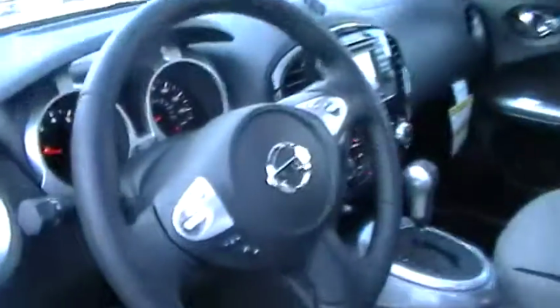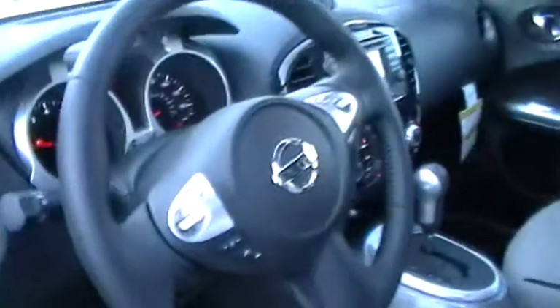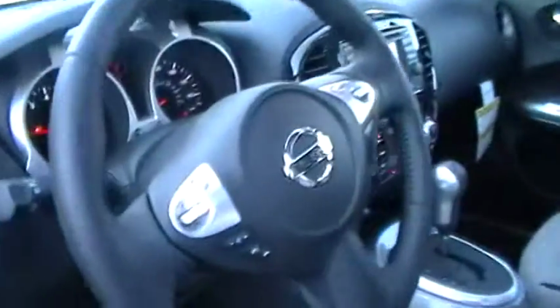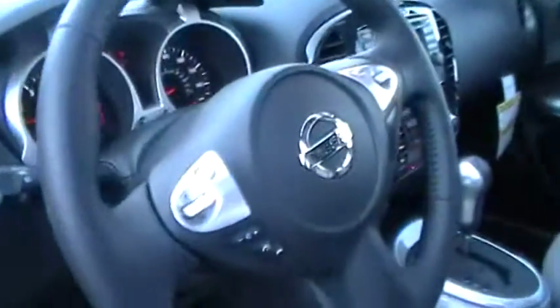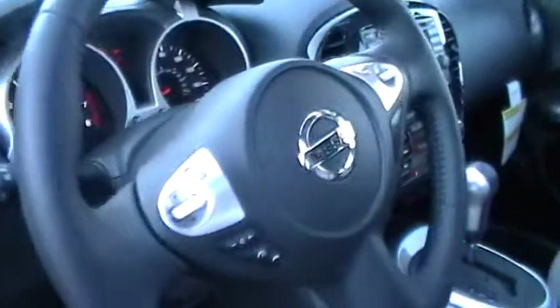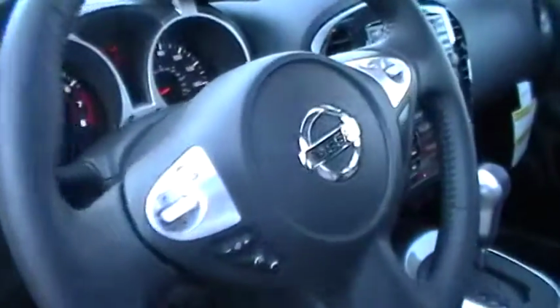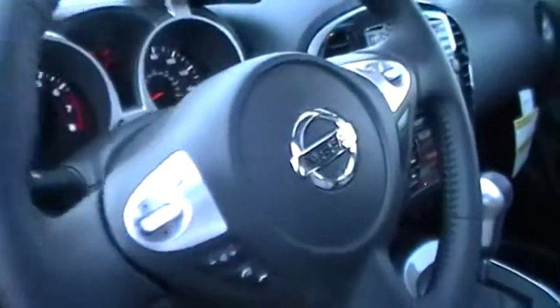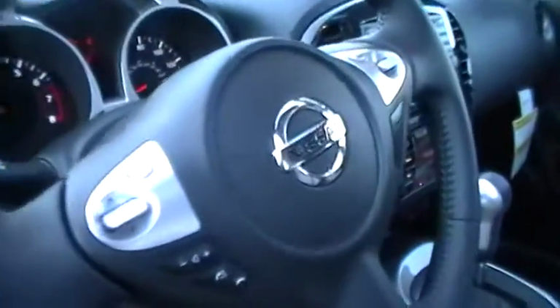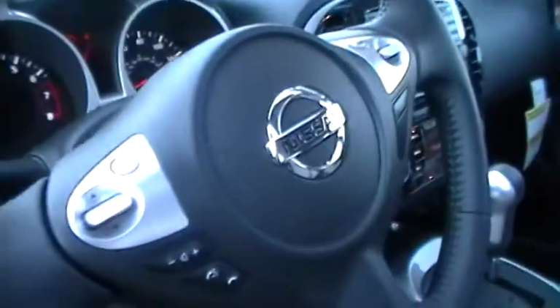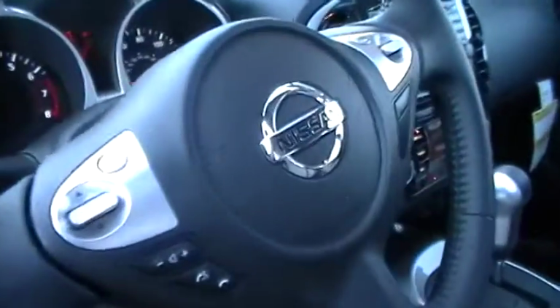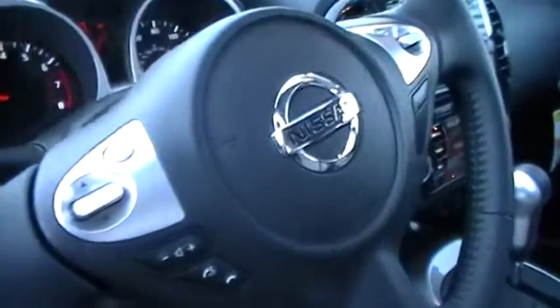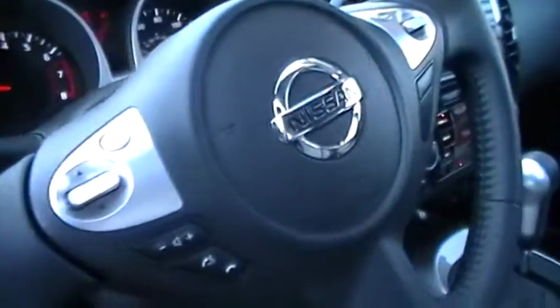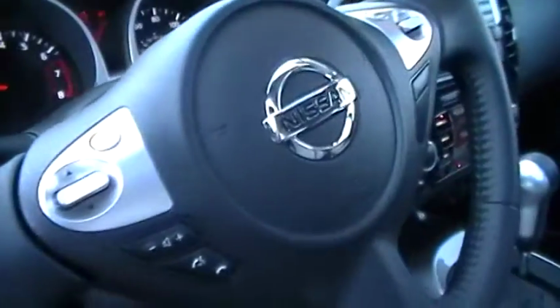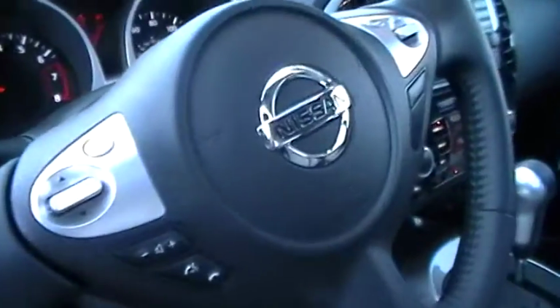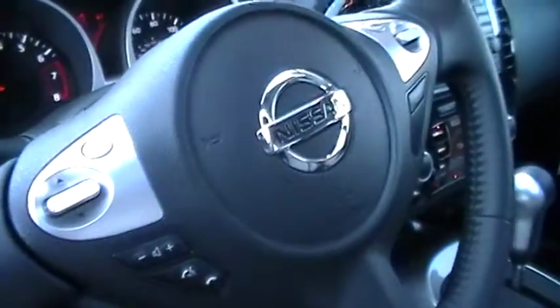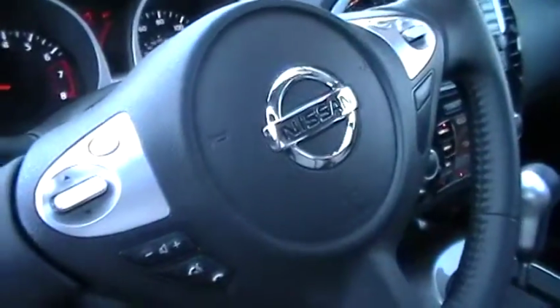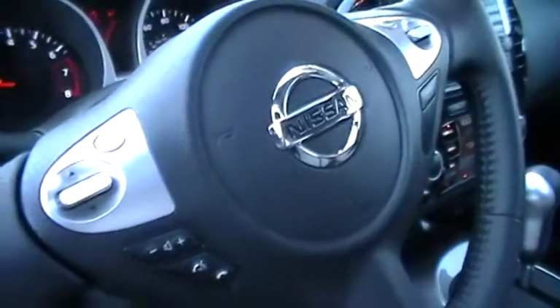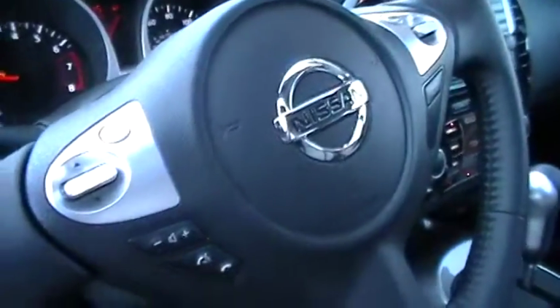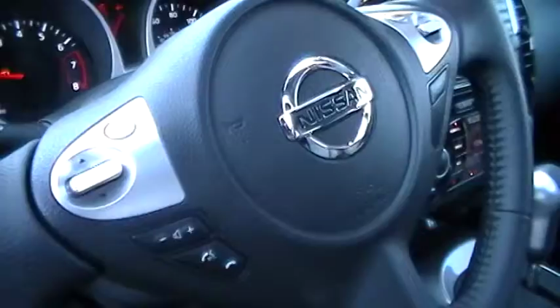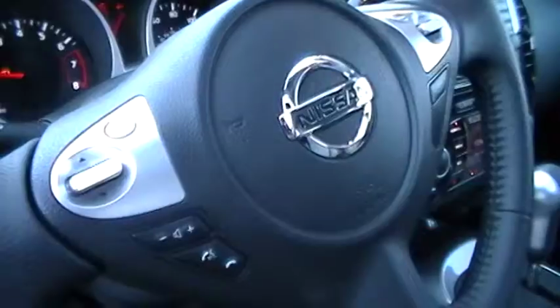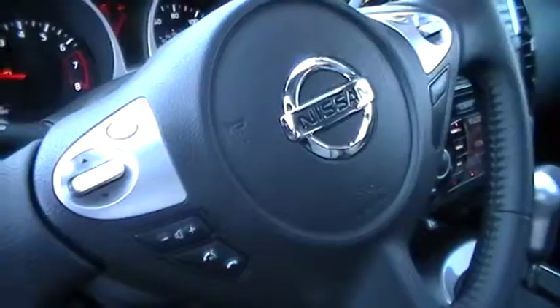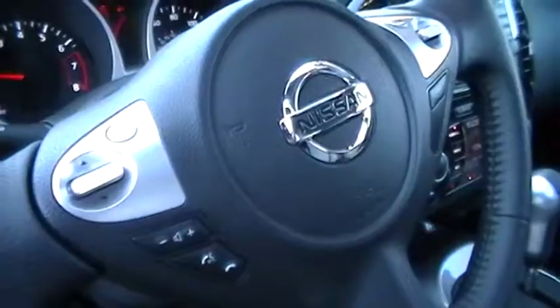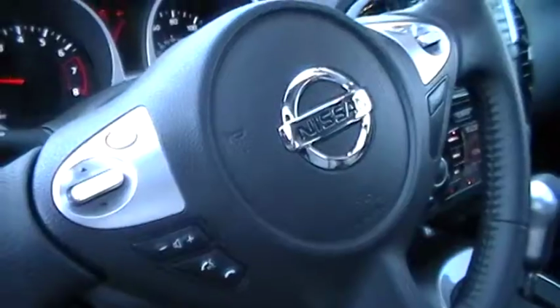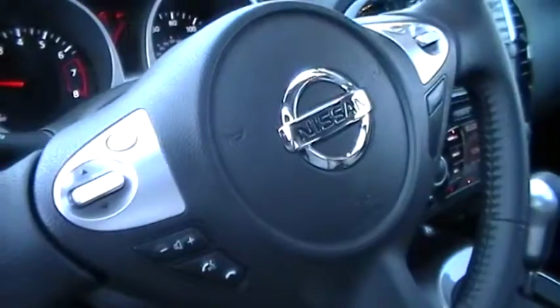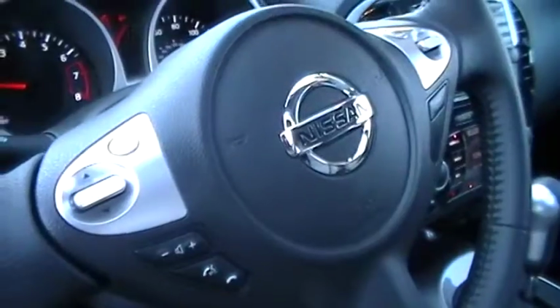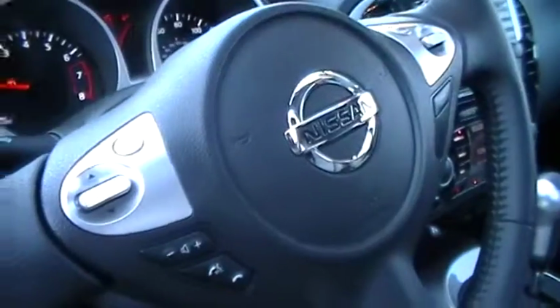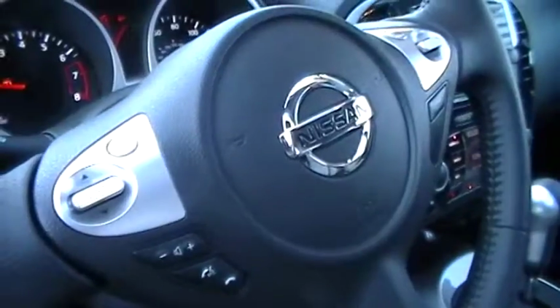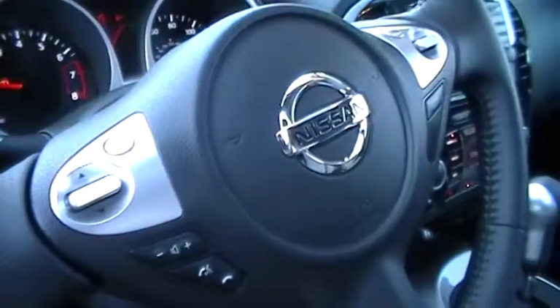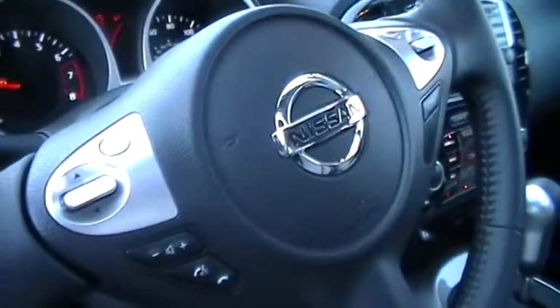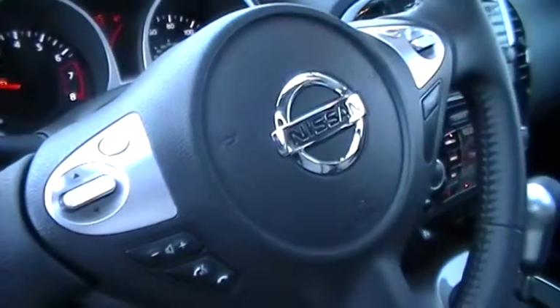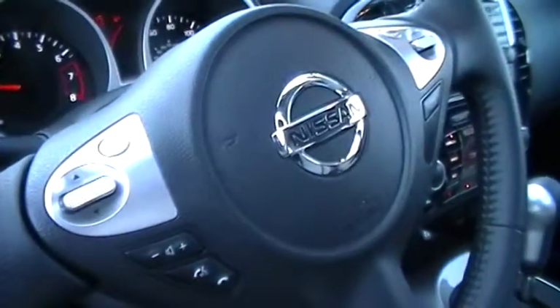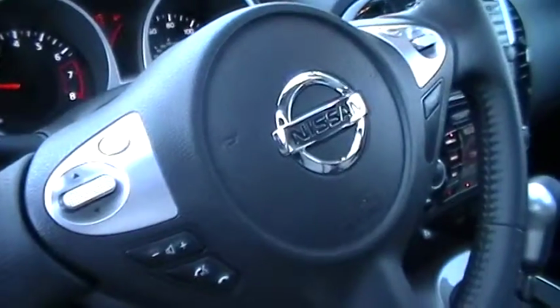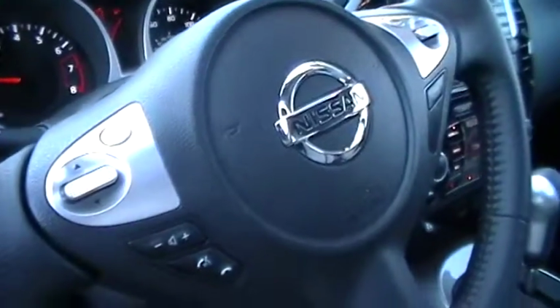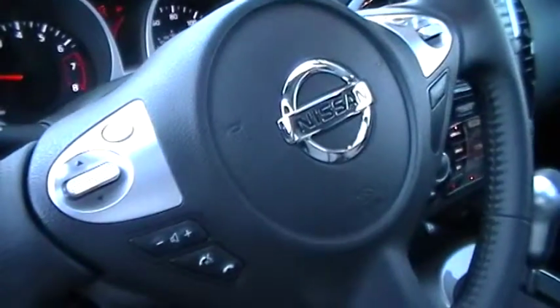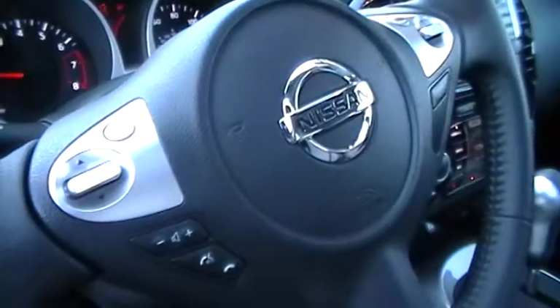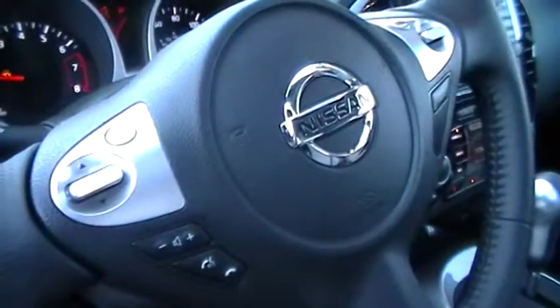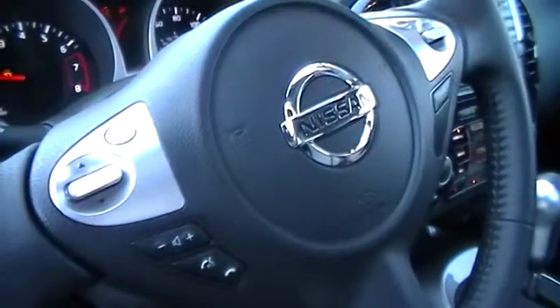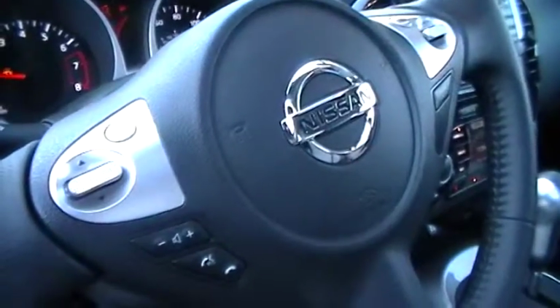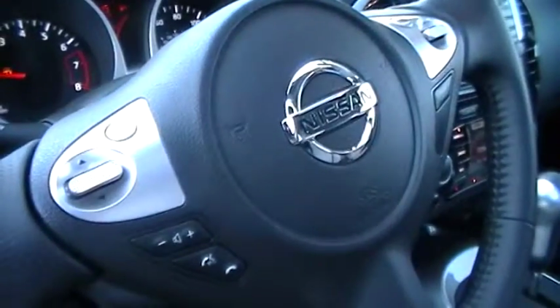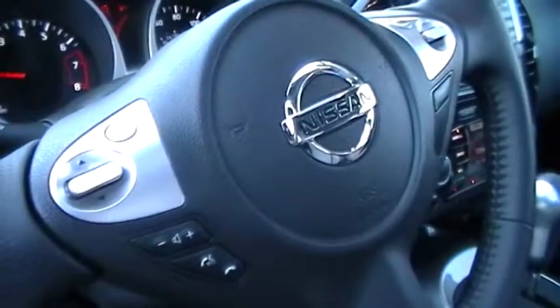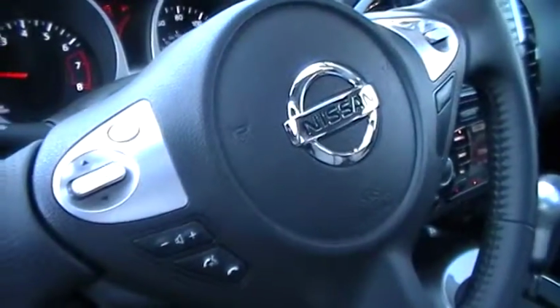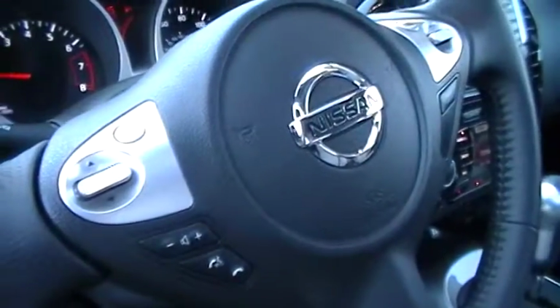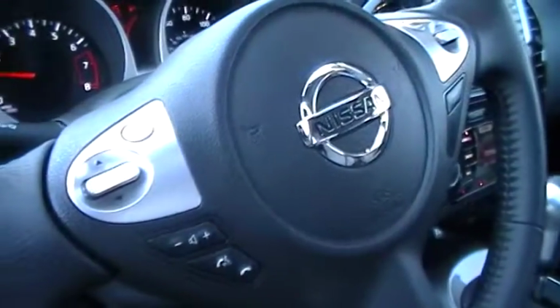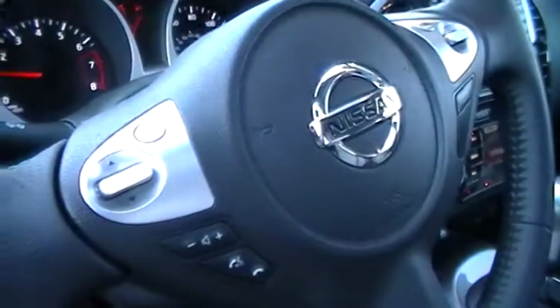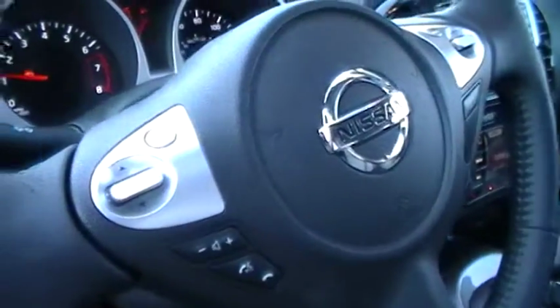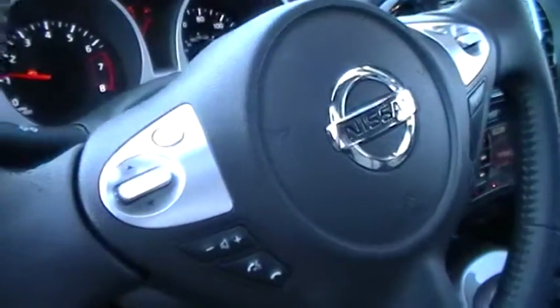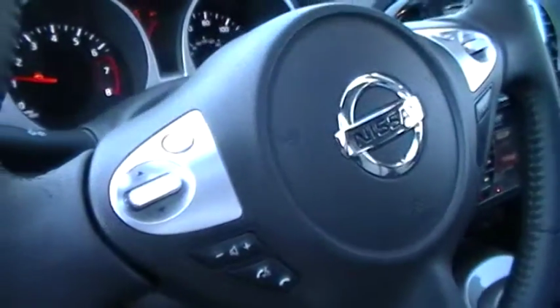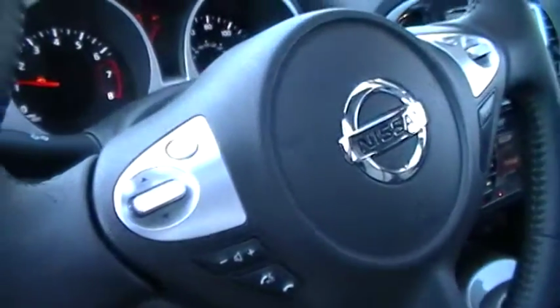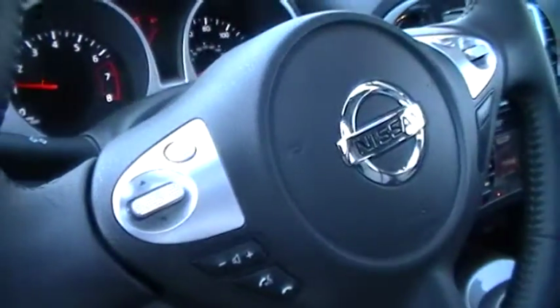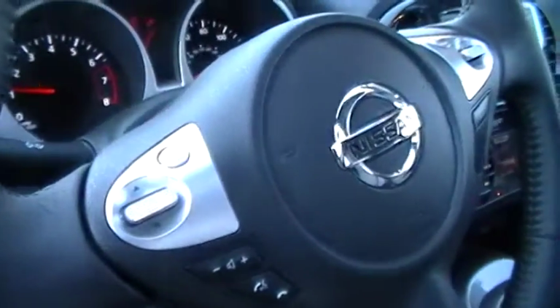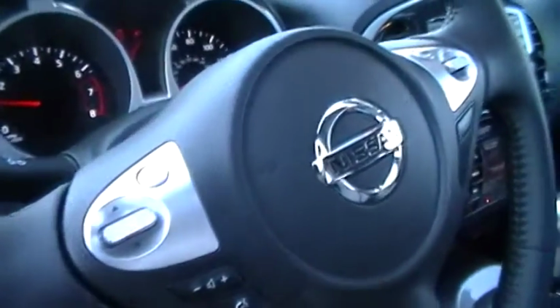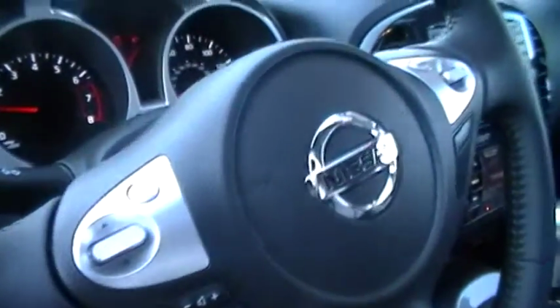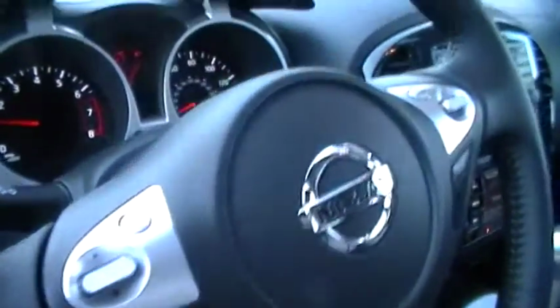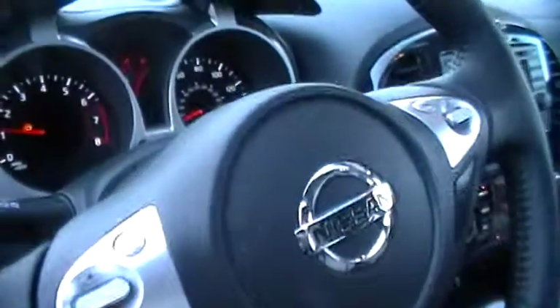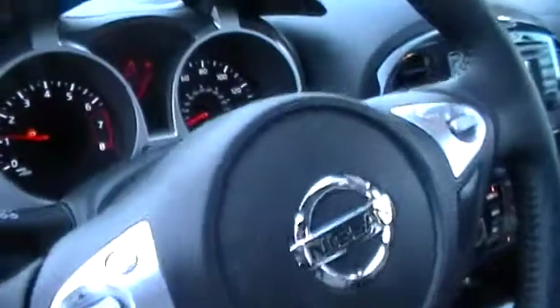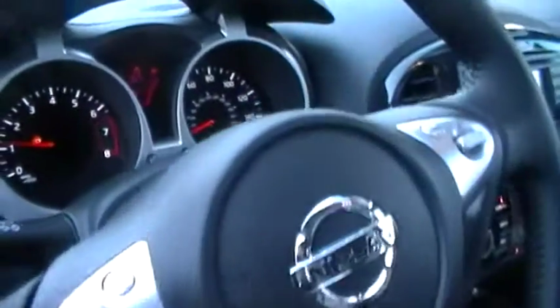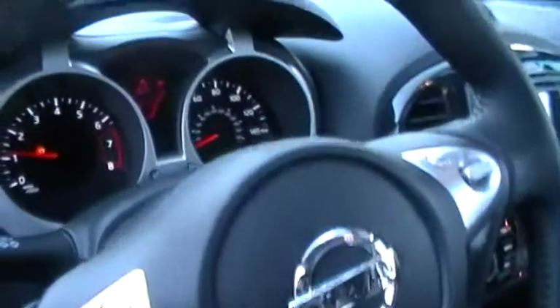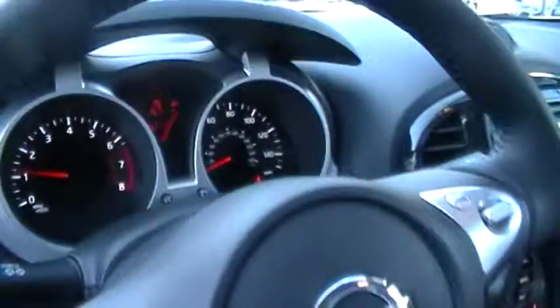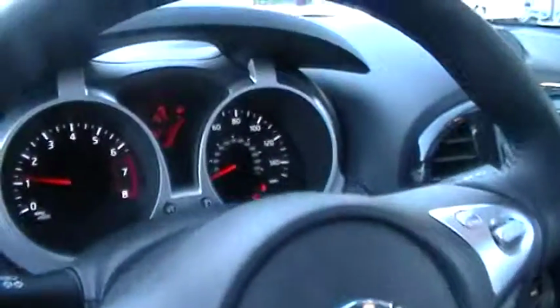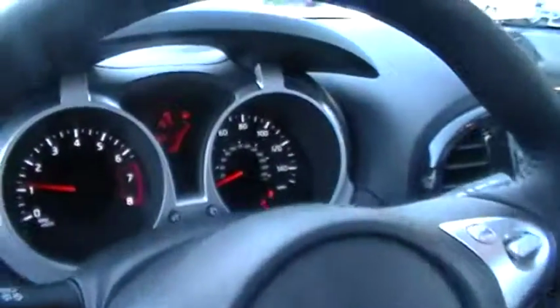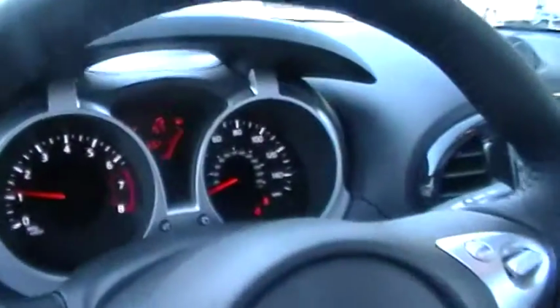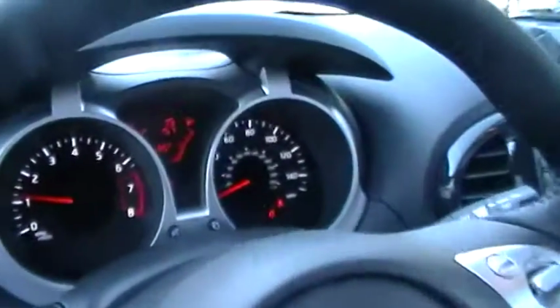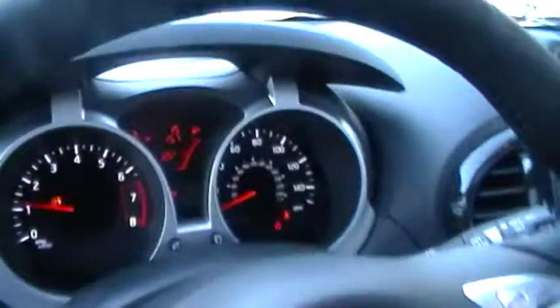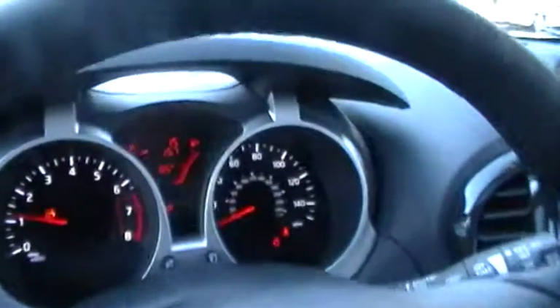As we look inside the vehicle, you notice that all your audio, Bluetooth, and cruise controls are very accessible on the steering wheel column. Makes driving a lot easier.